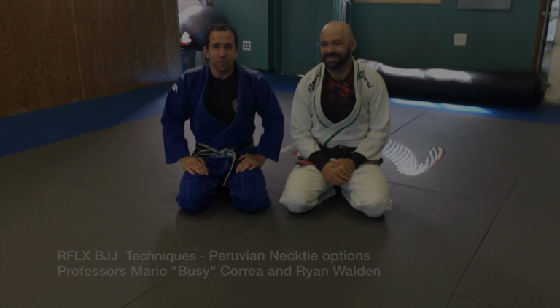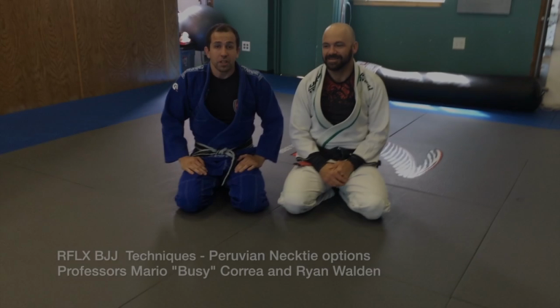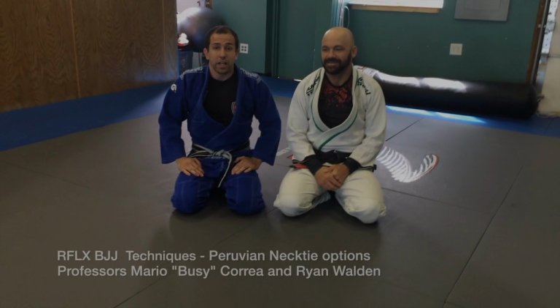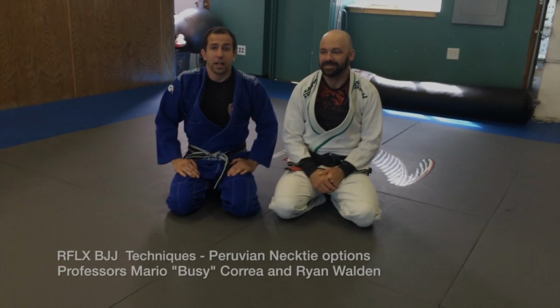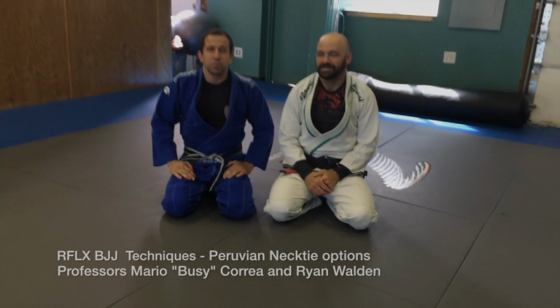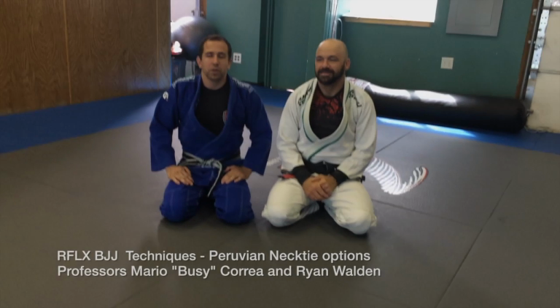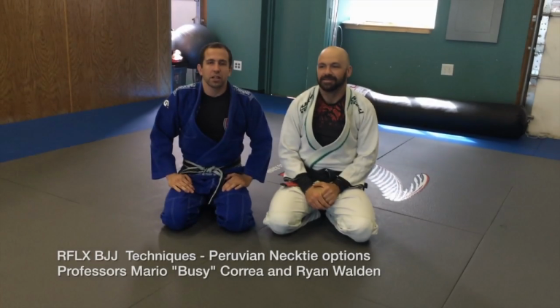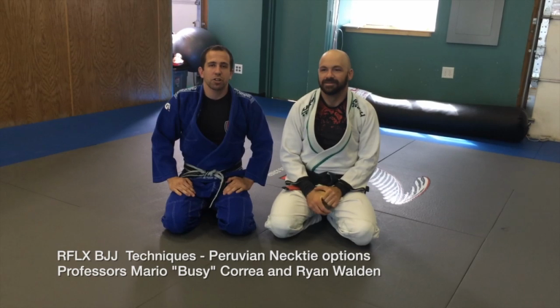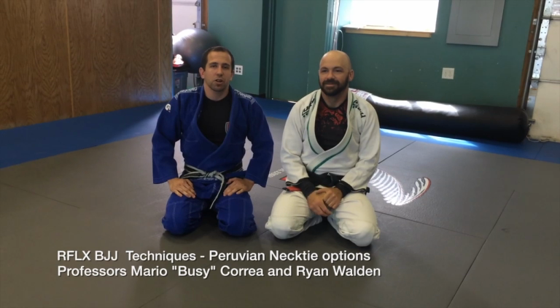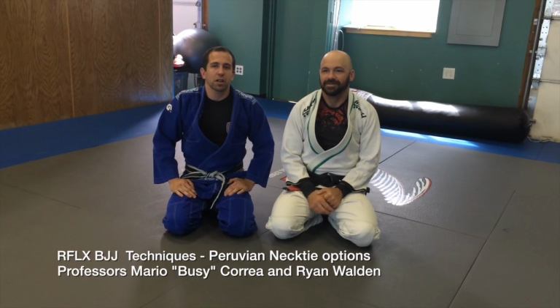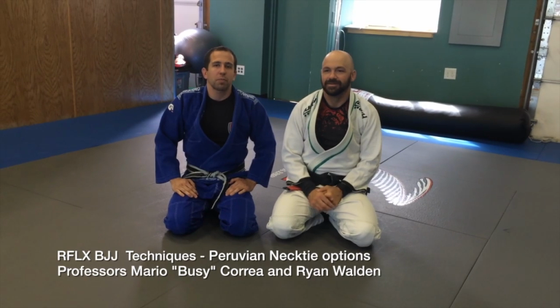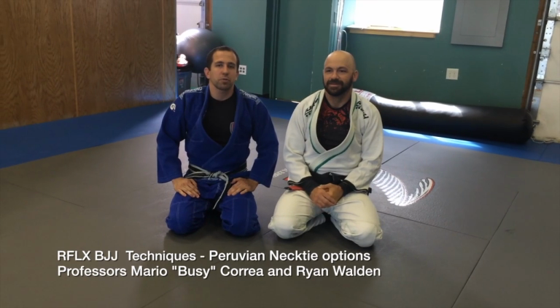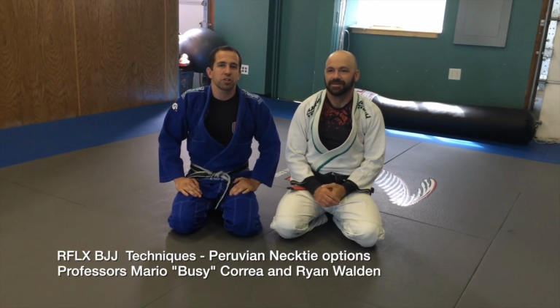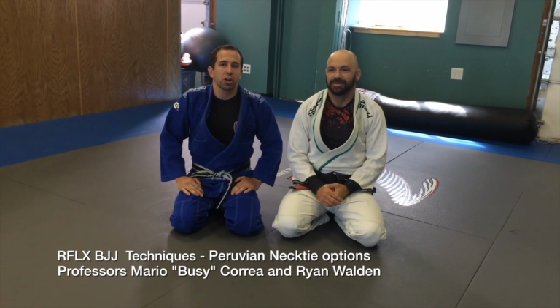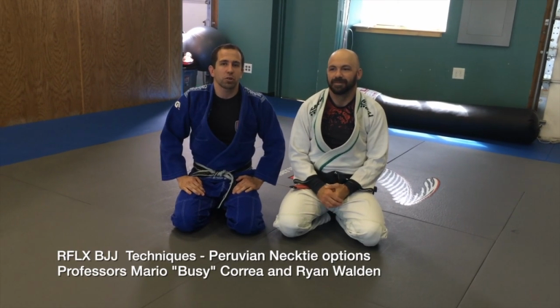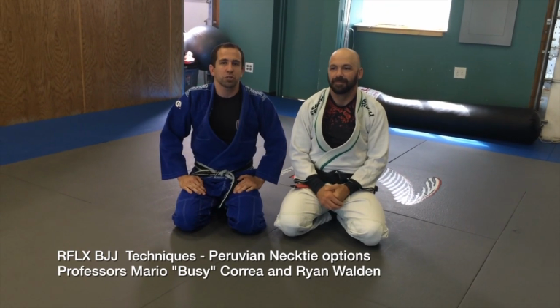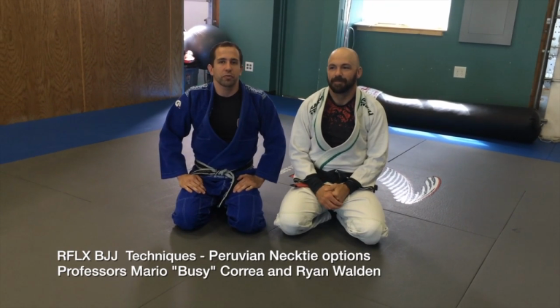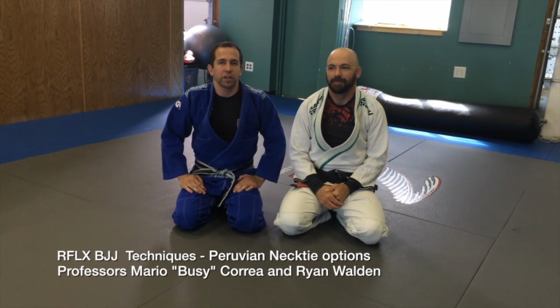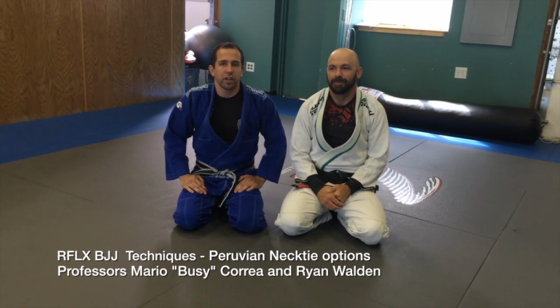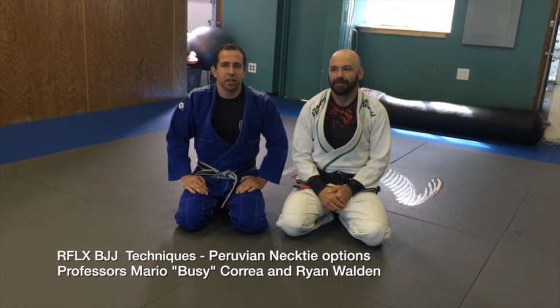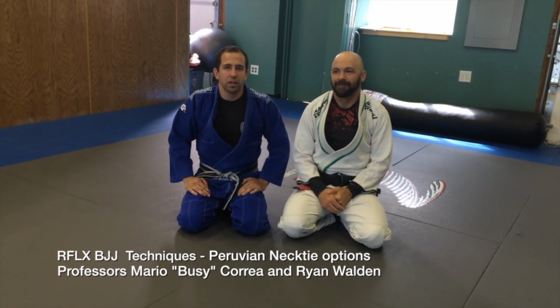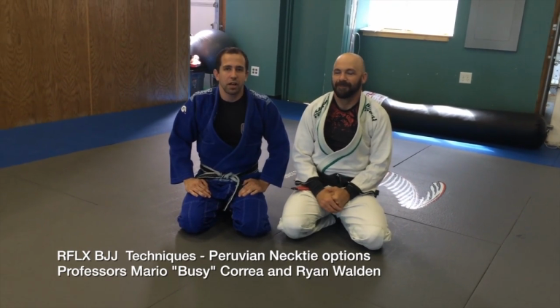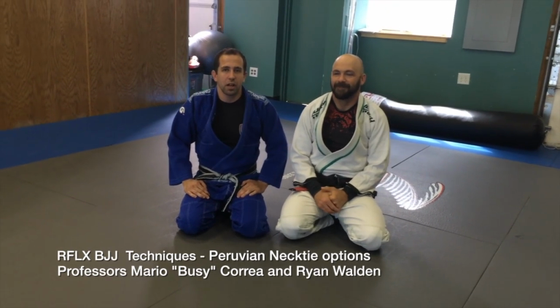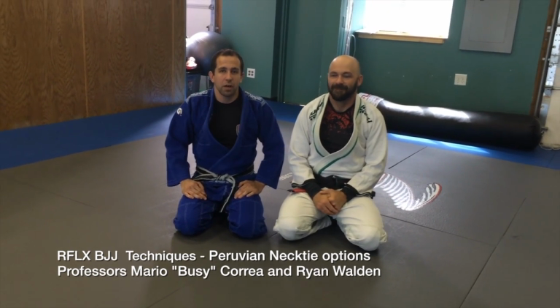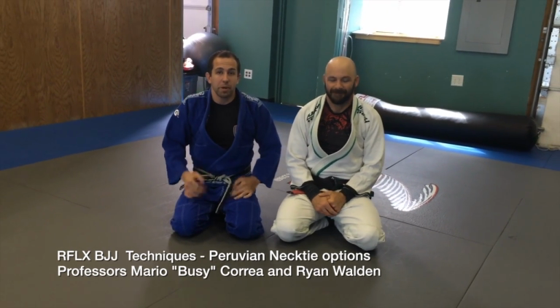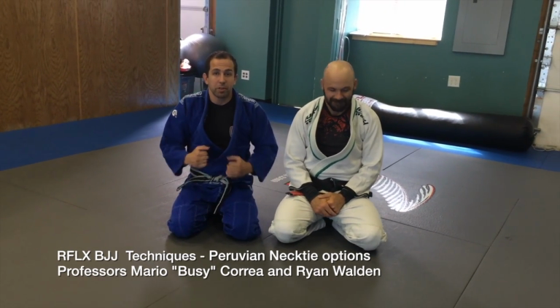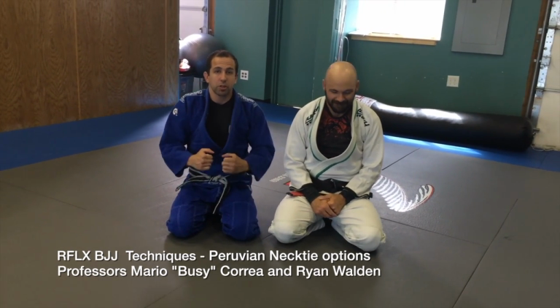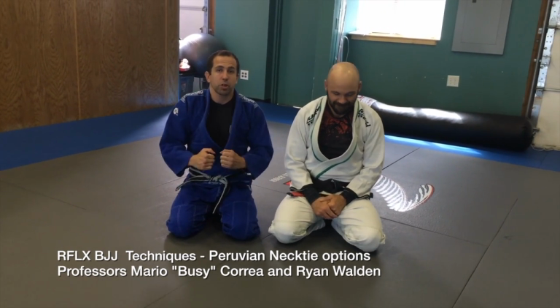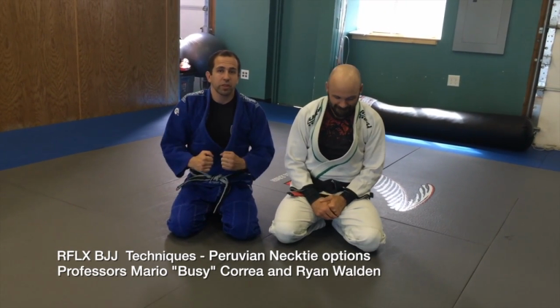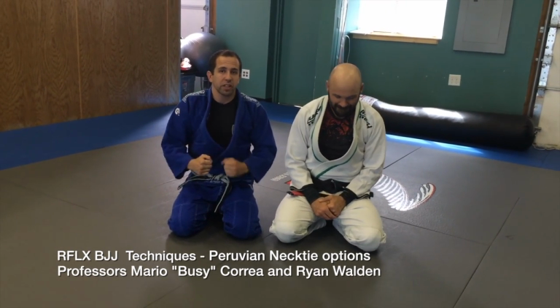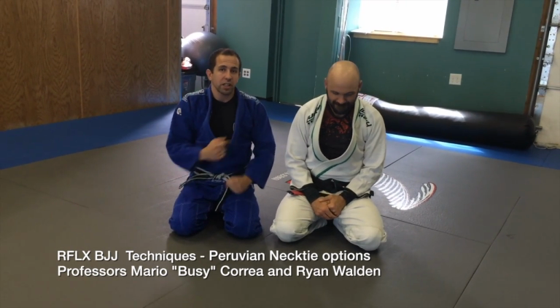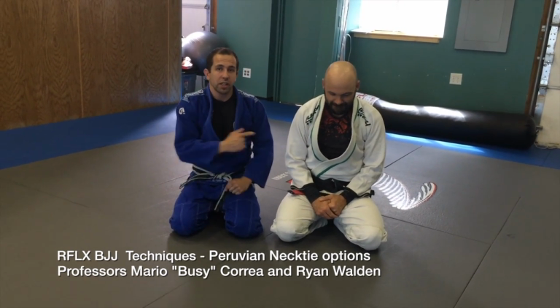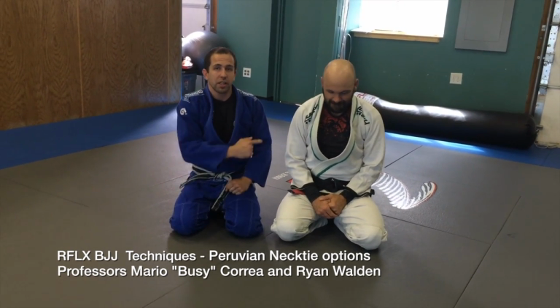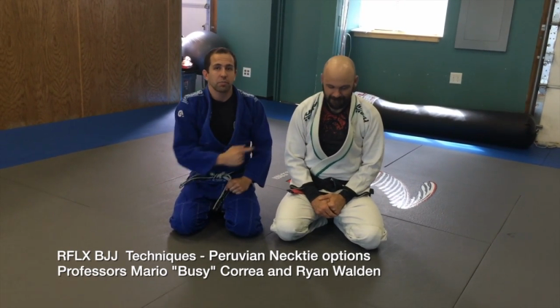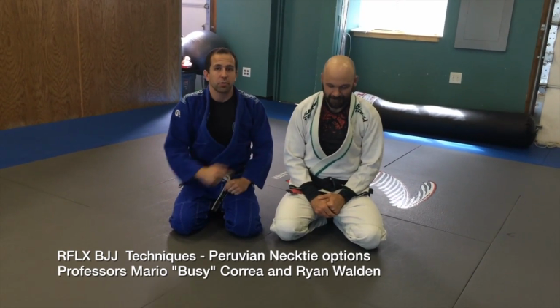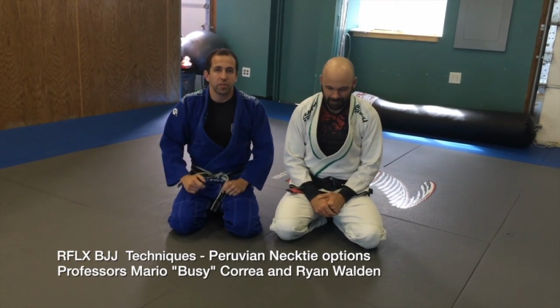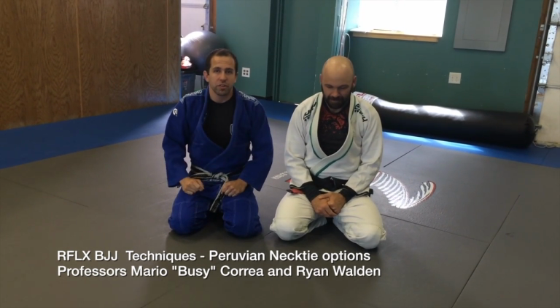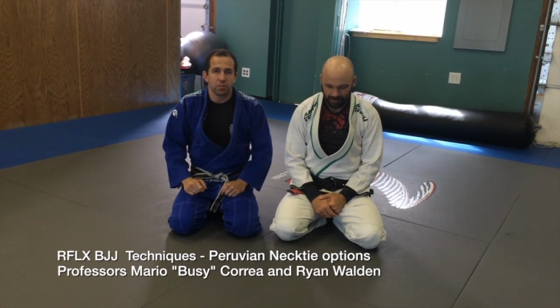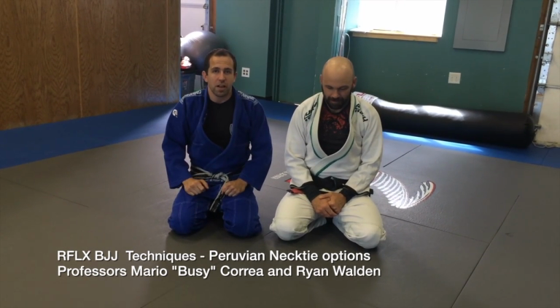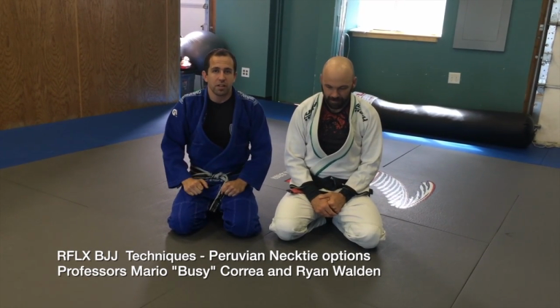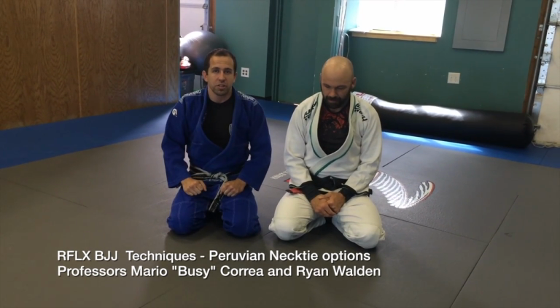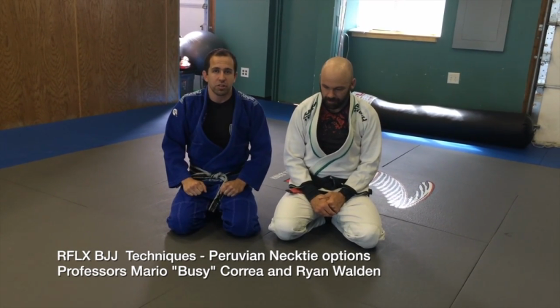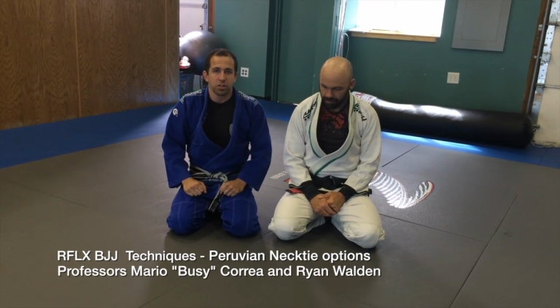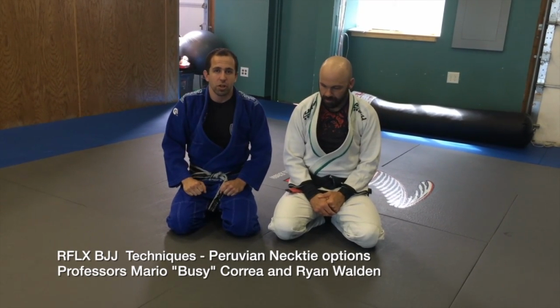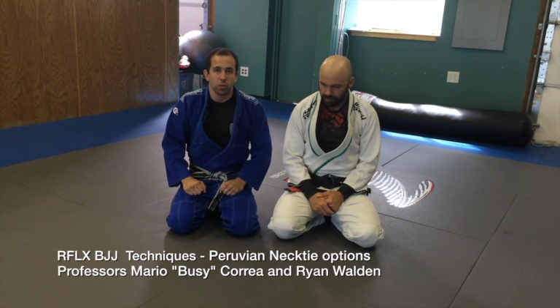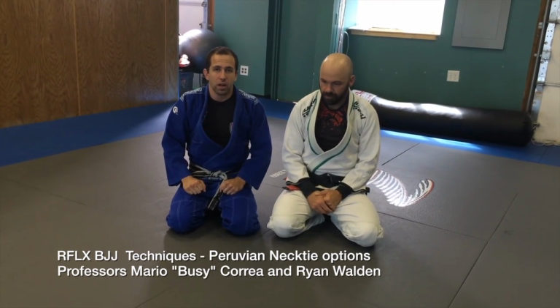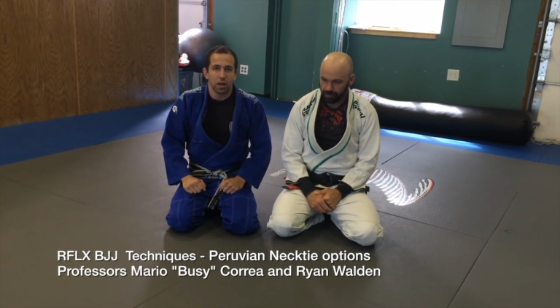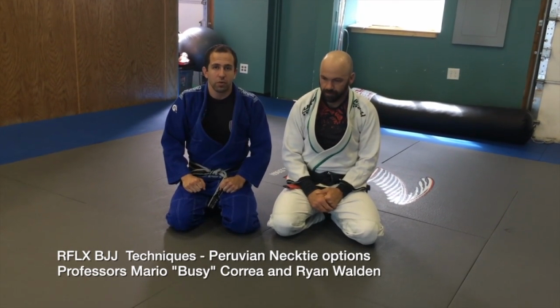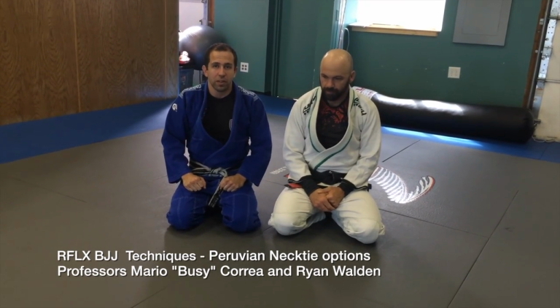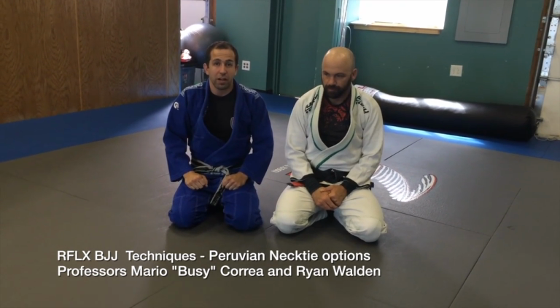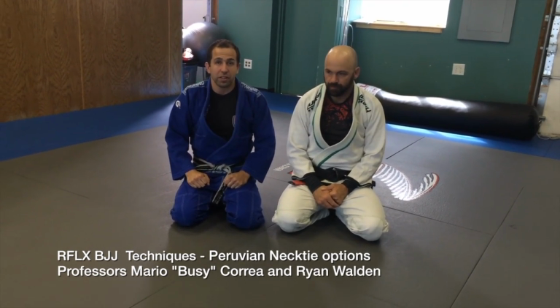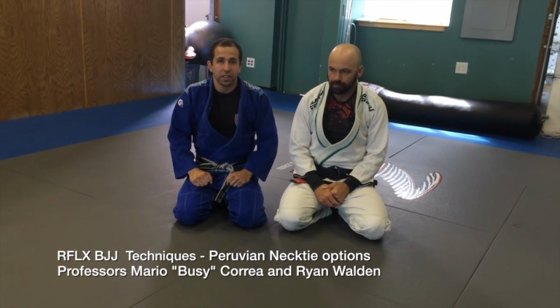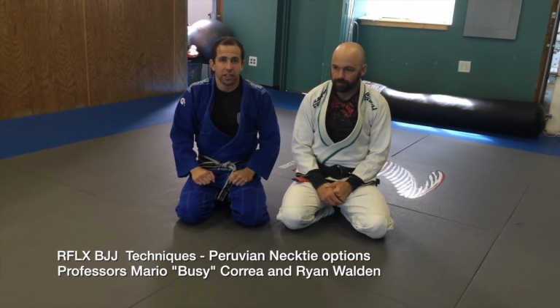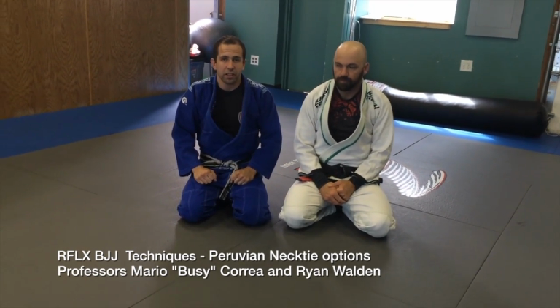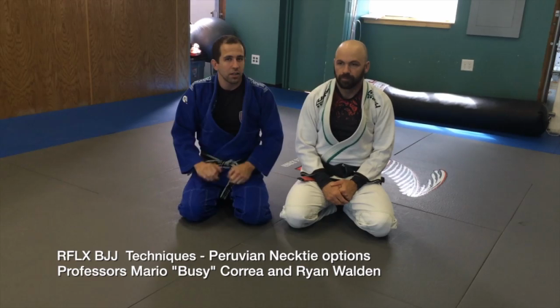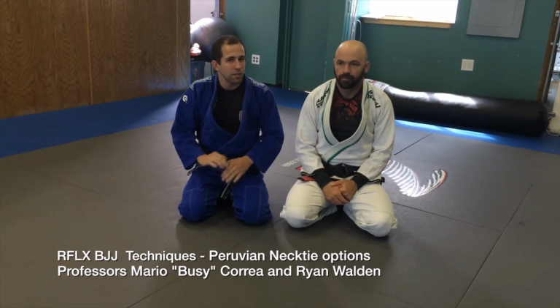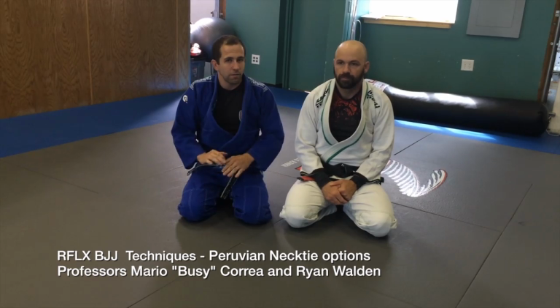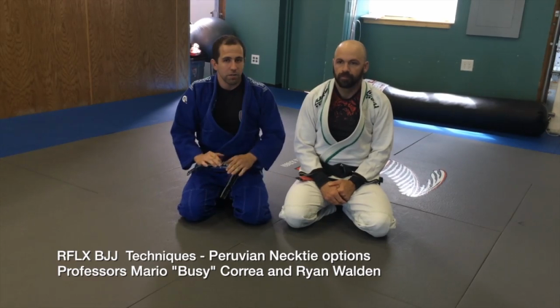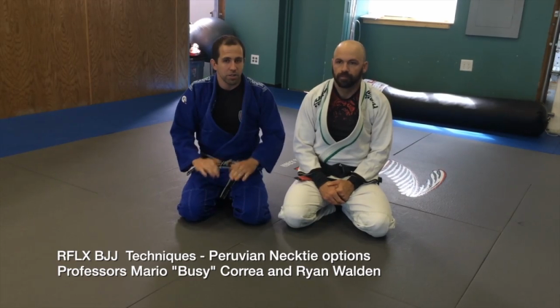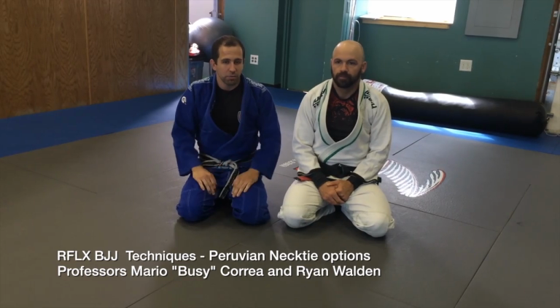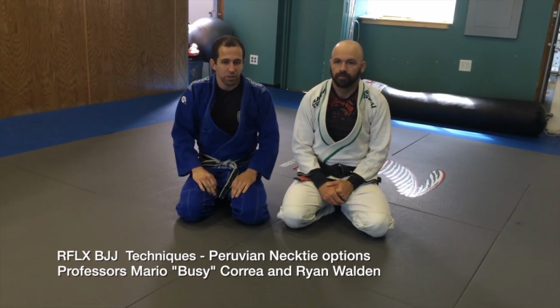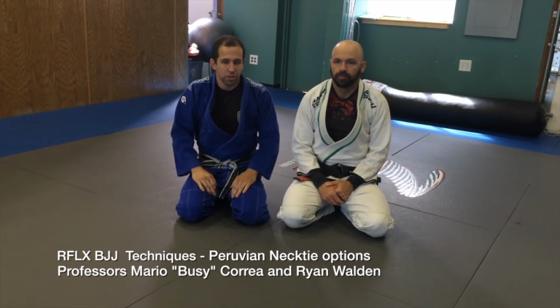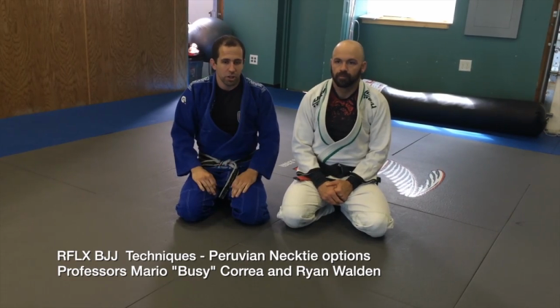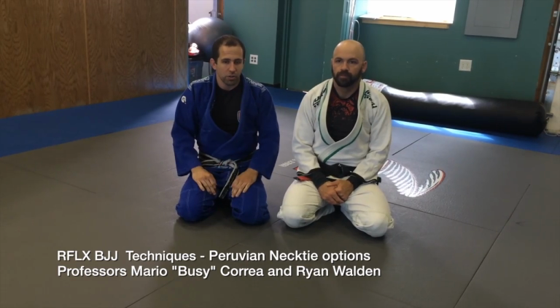Okay guys, we're going to show a couple of chokes over here. I'm going to show with a gi and then Professor Ryan is going to show without the gi, a very similar choke.